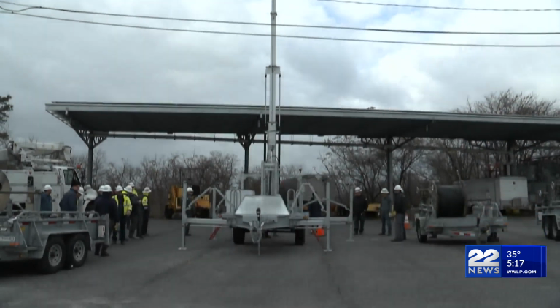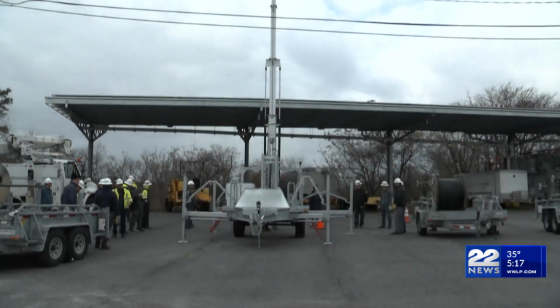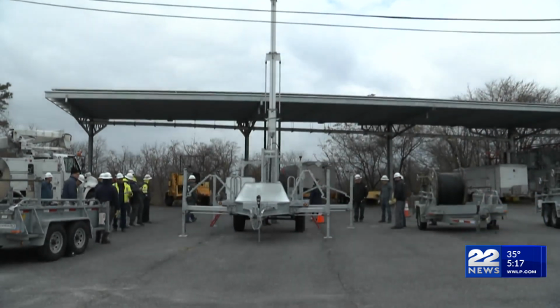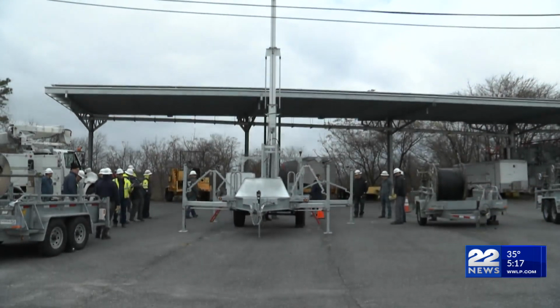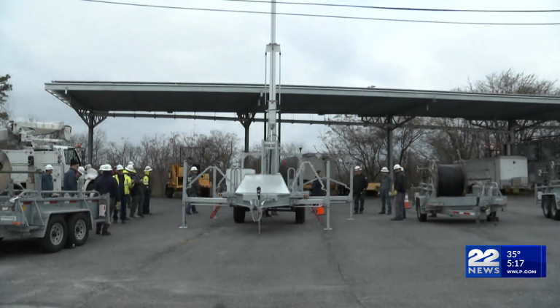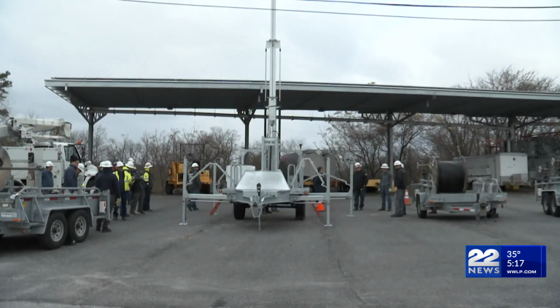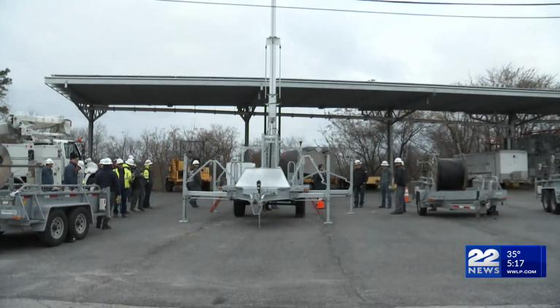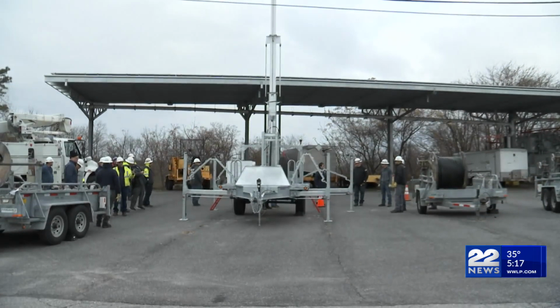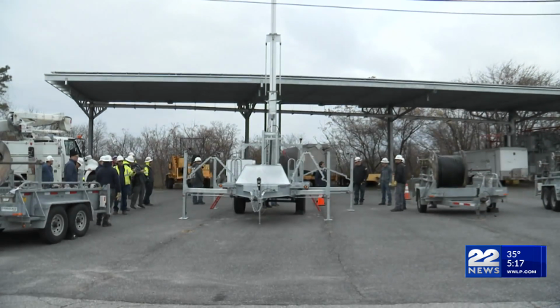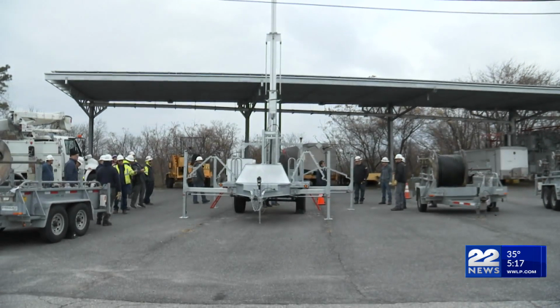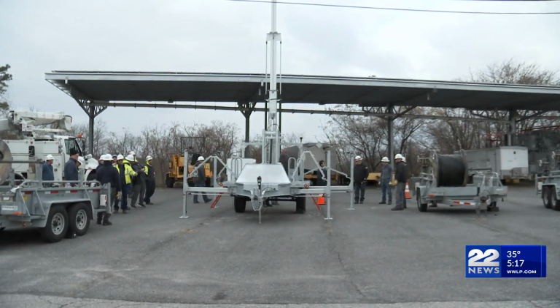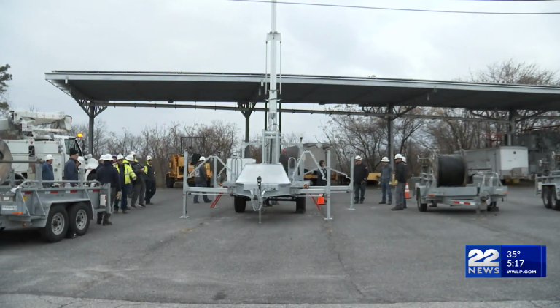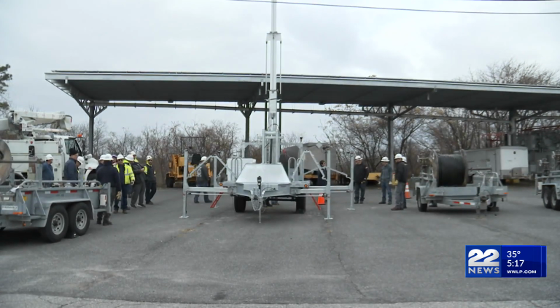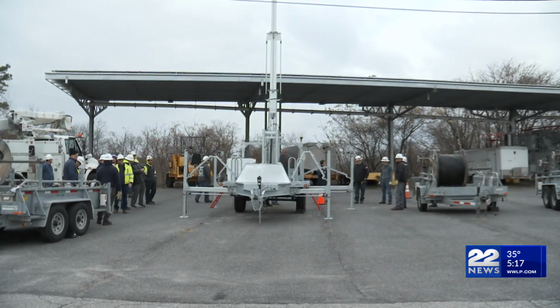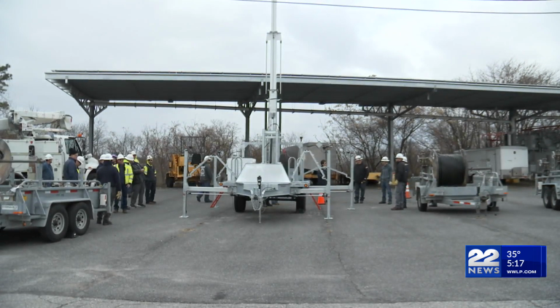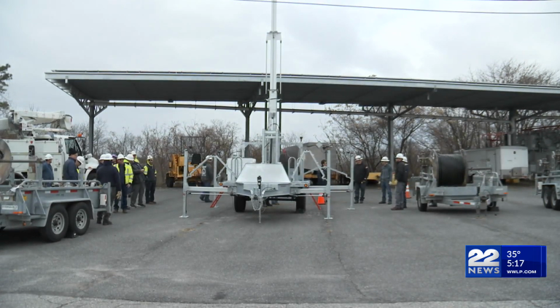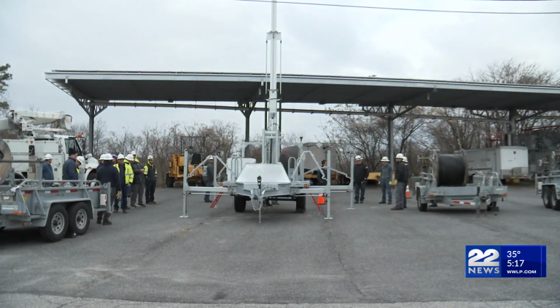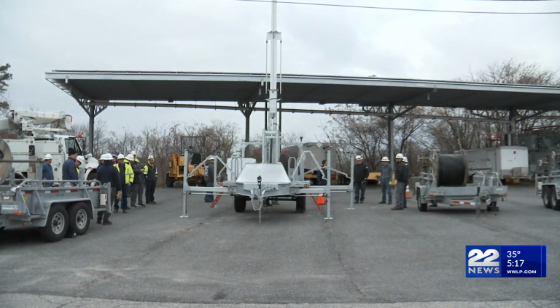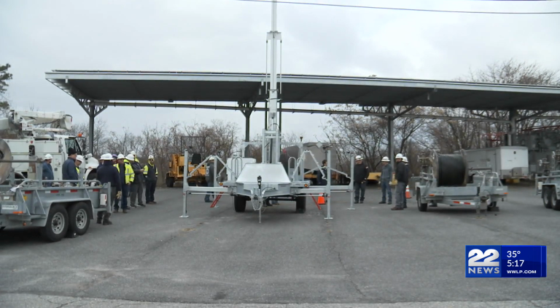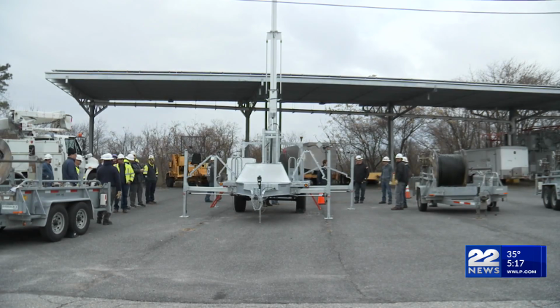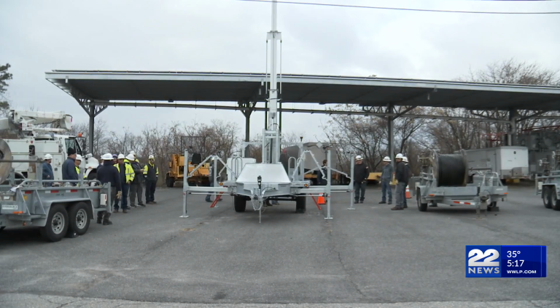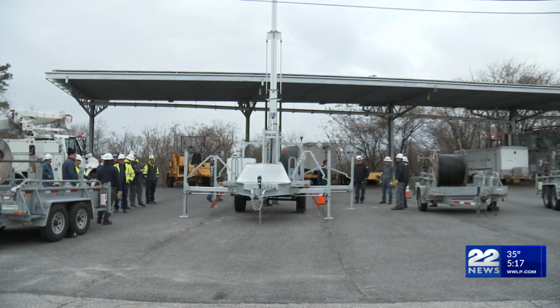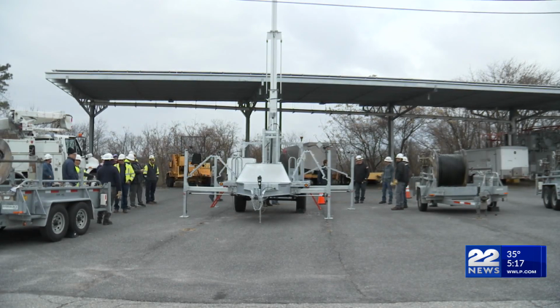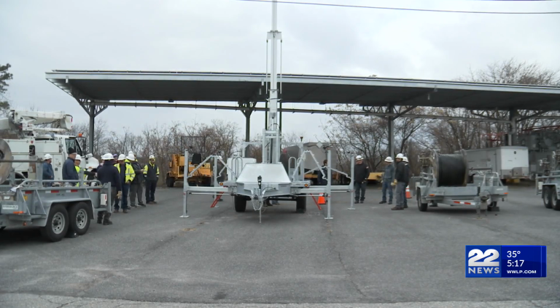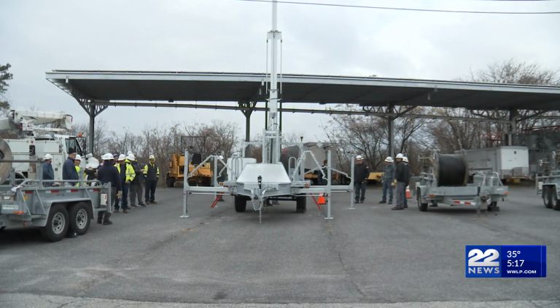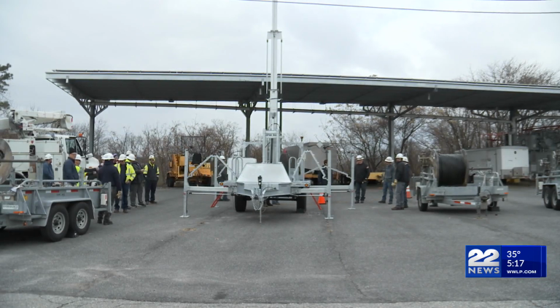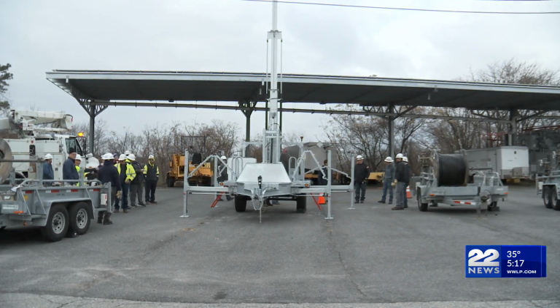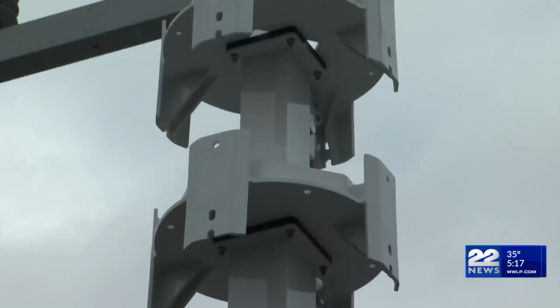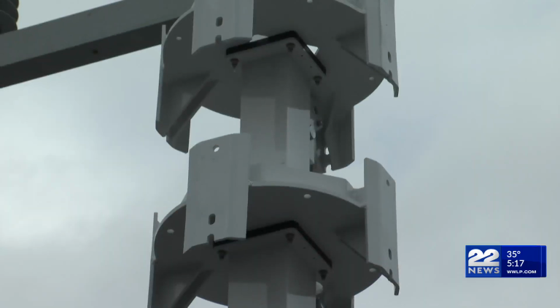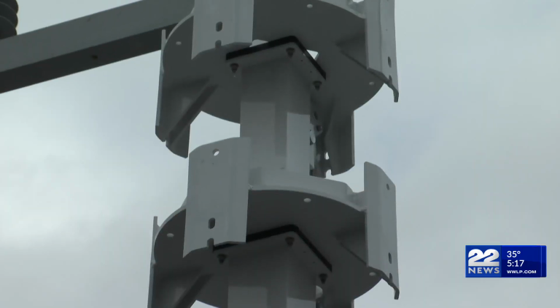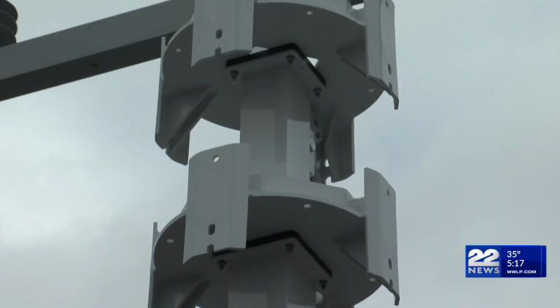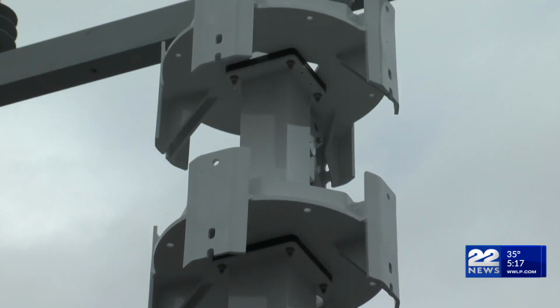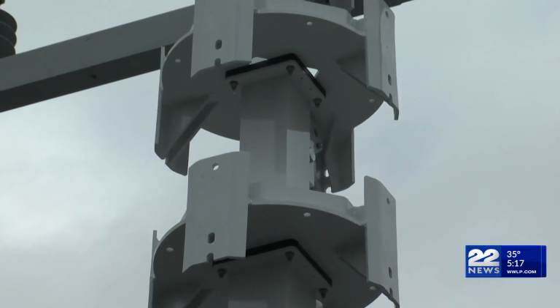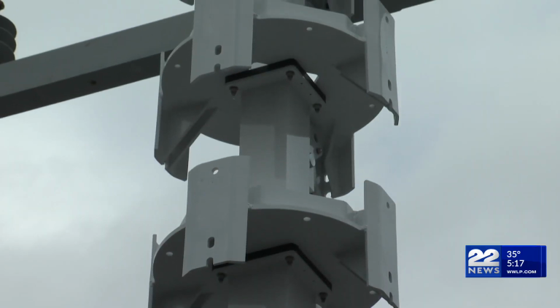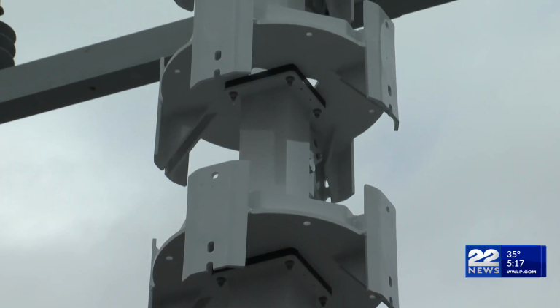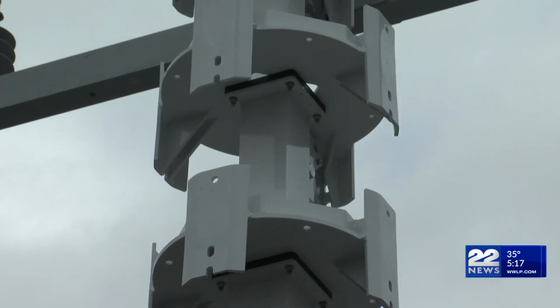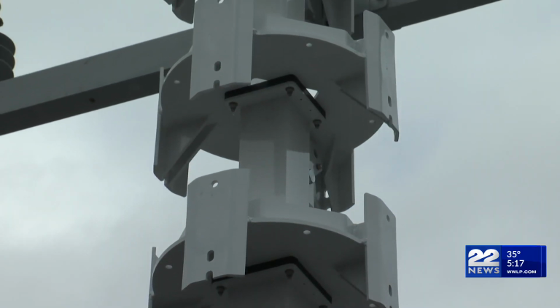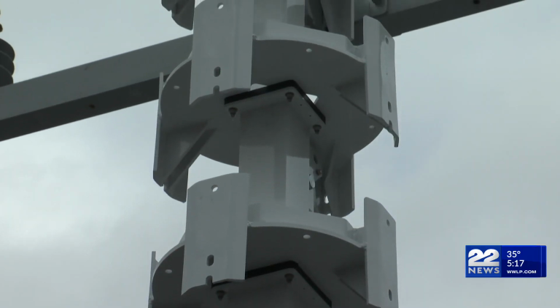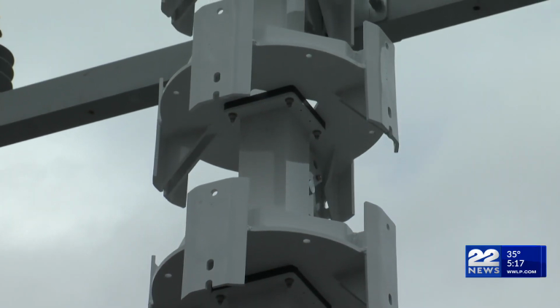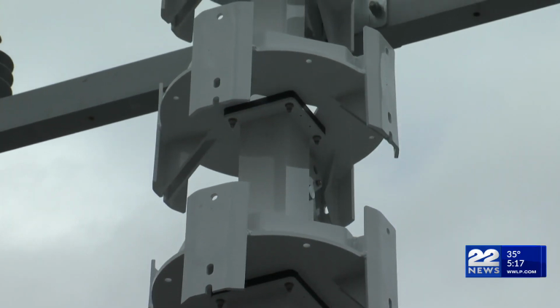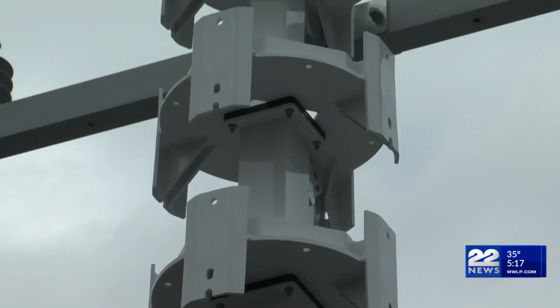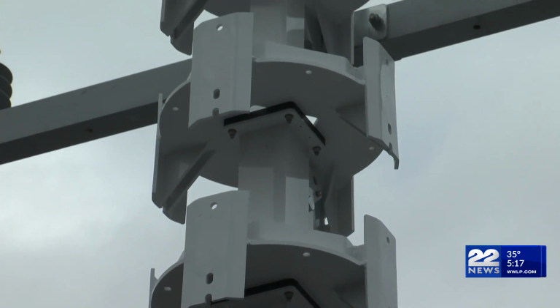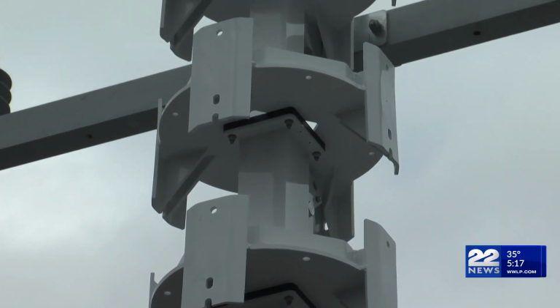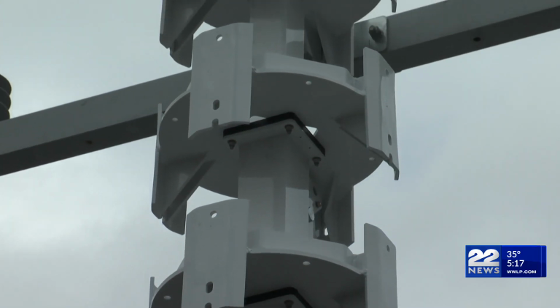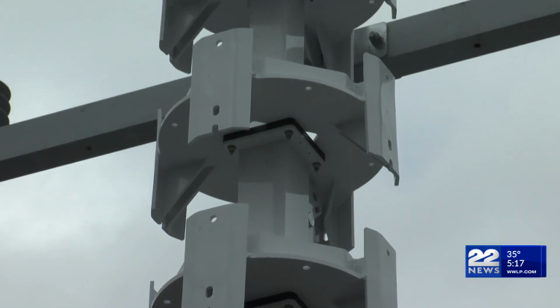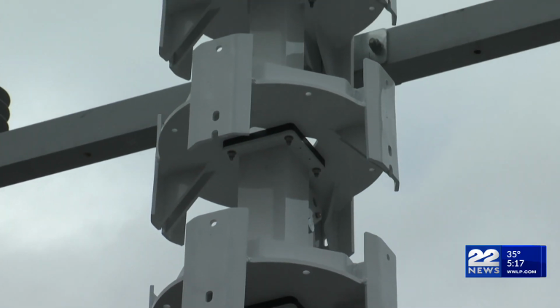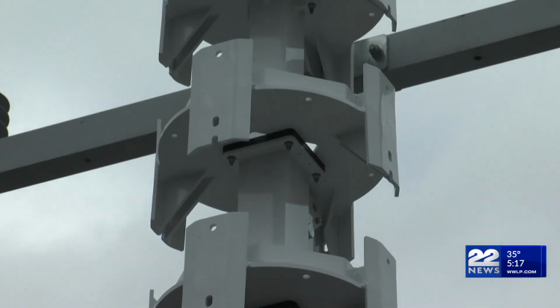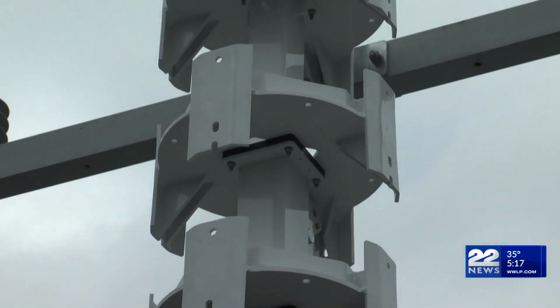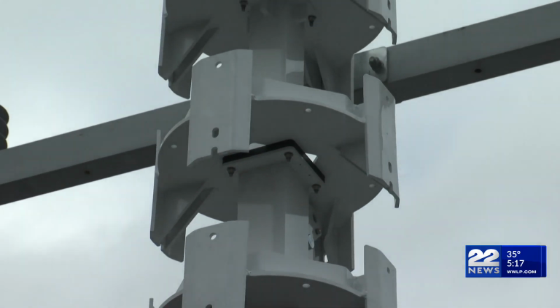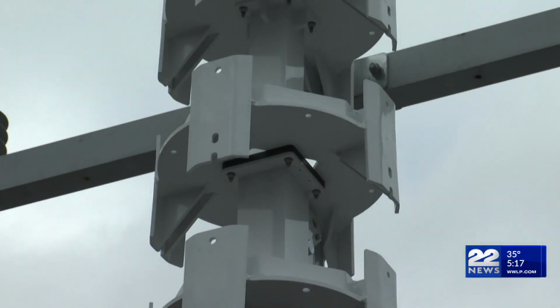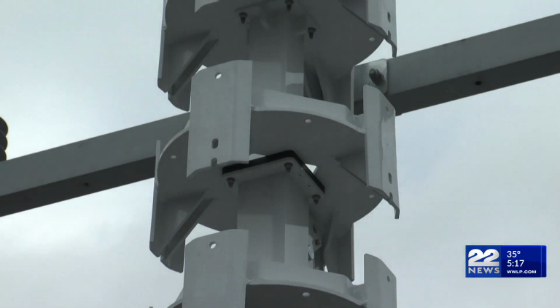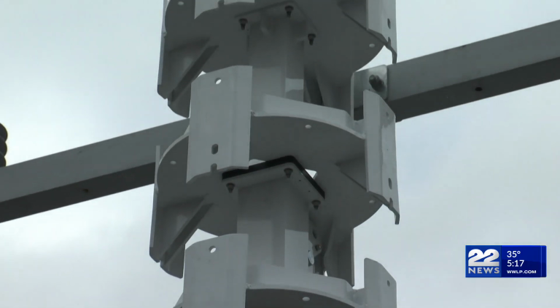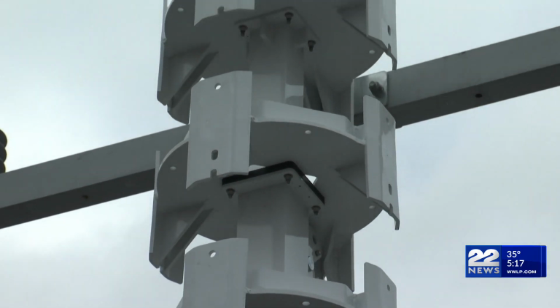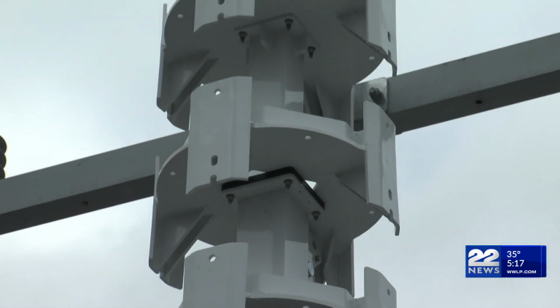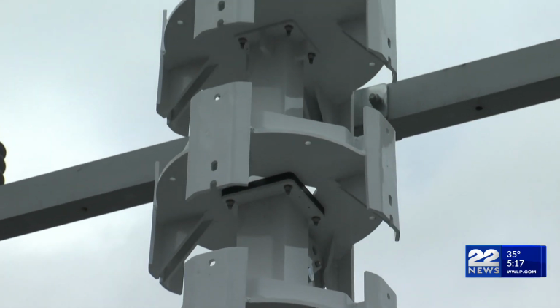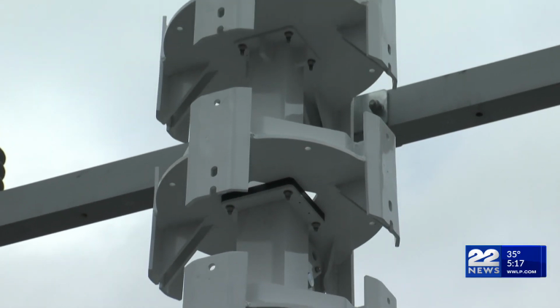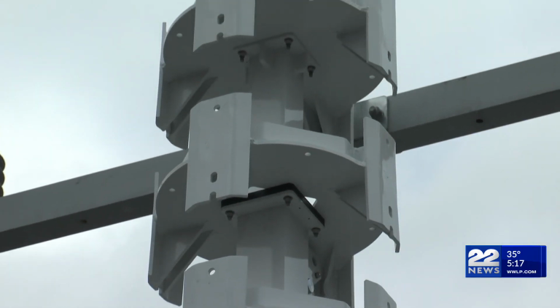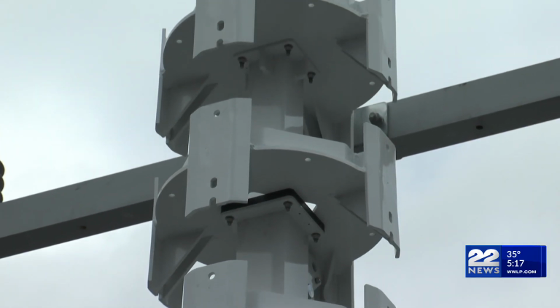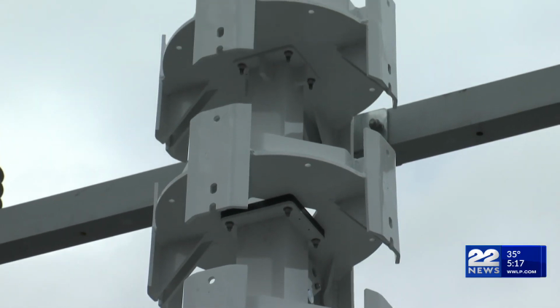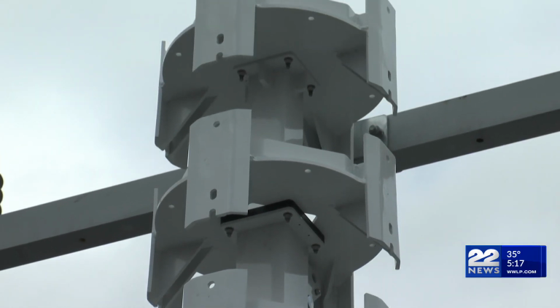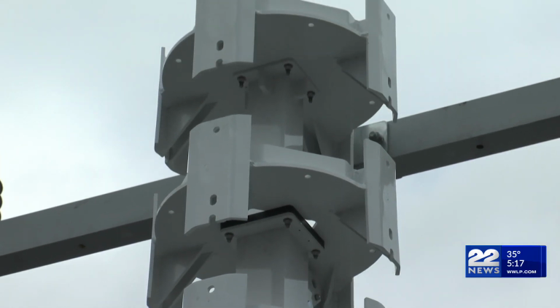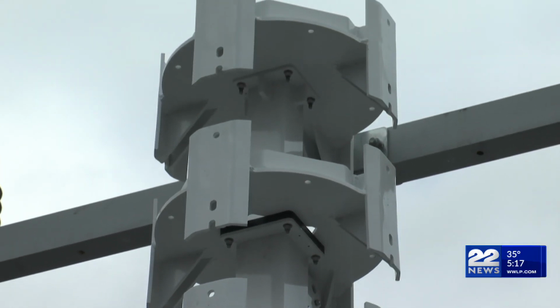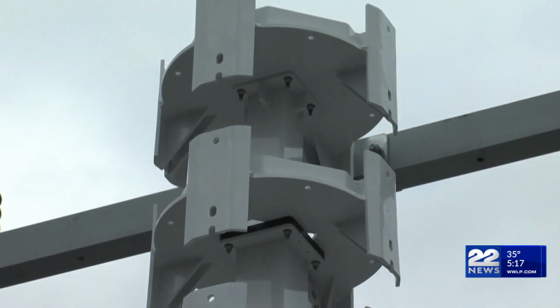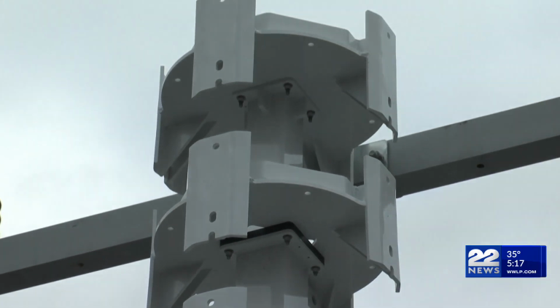Especially the top wires, the primary voltage wires — we've got to get those in a safe position. So we do that by using this.